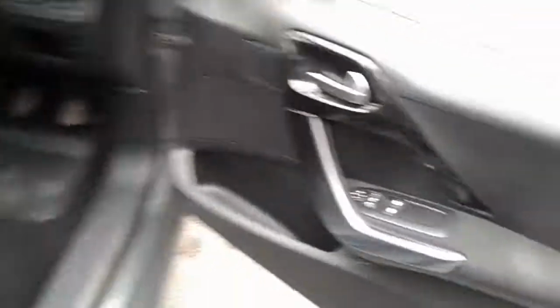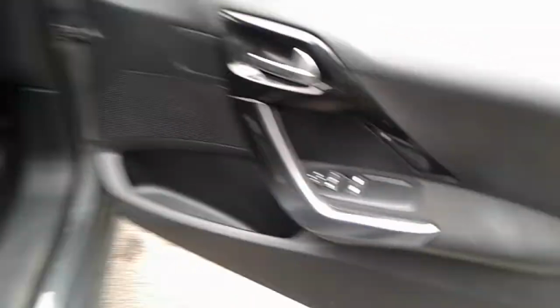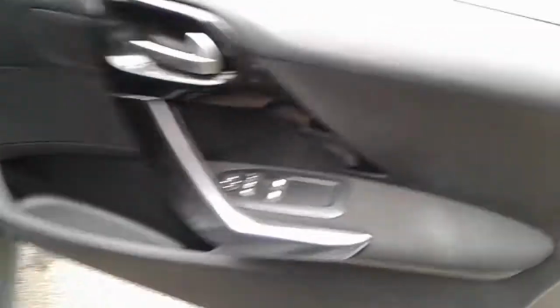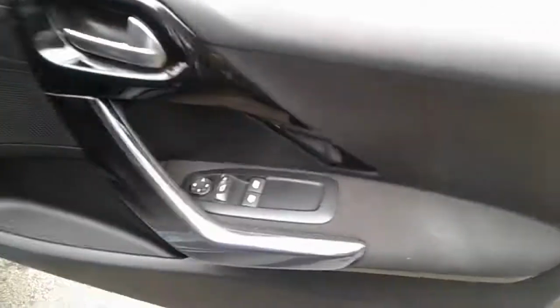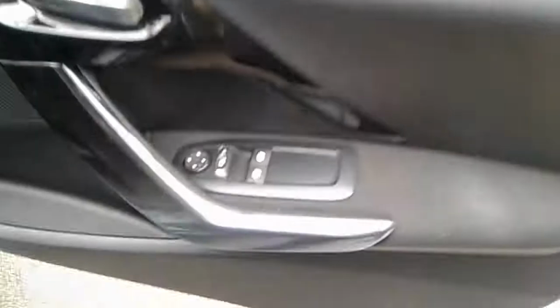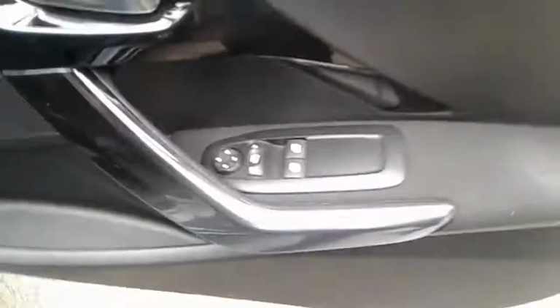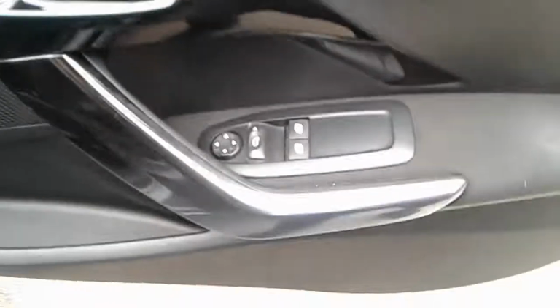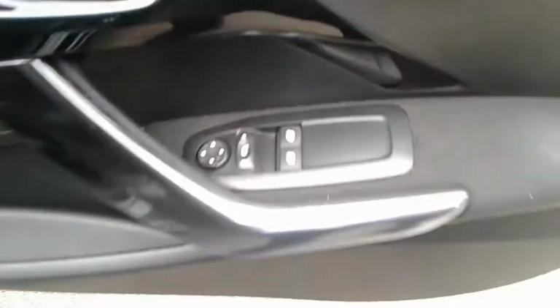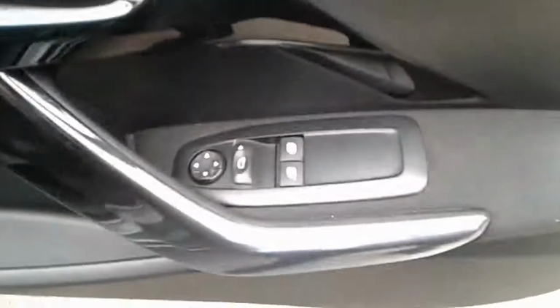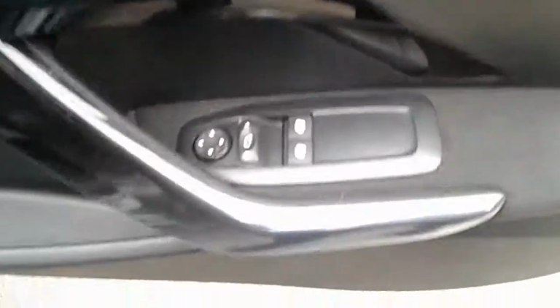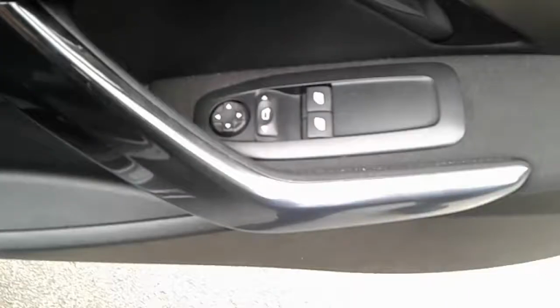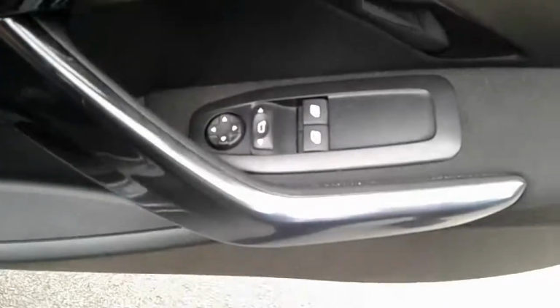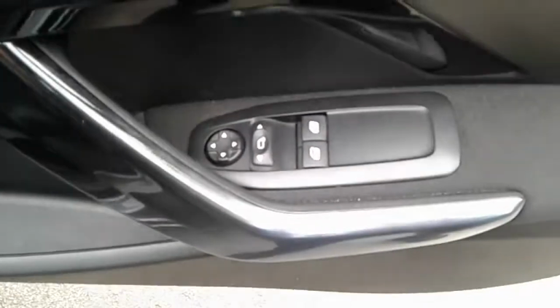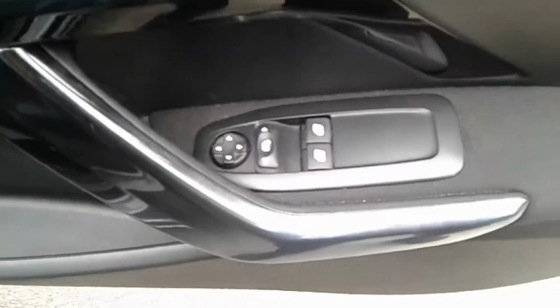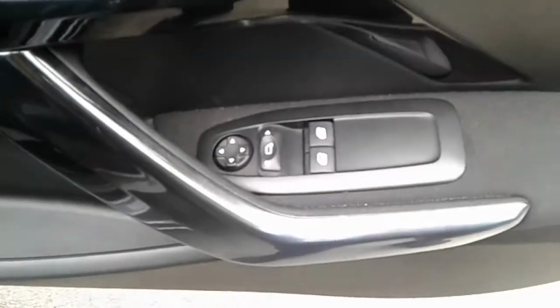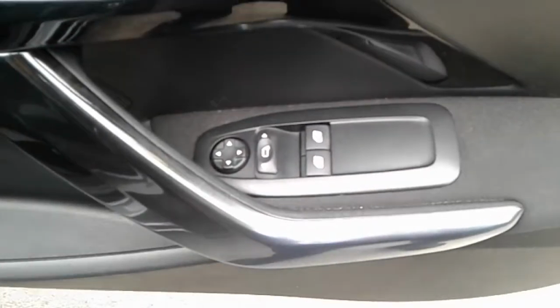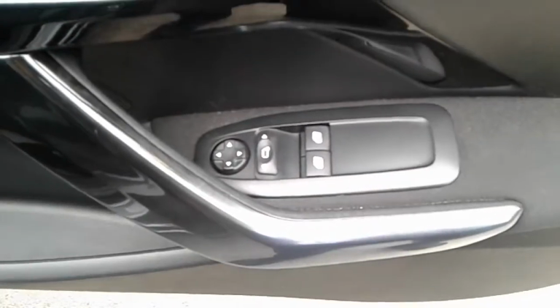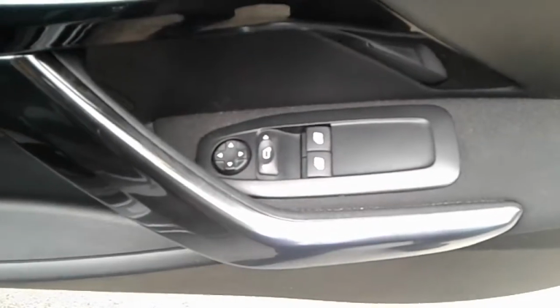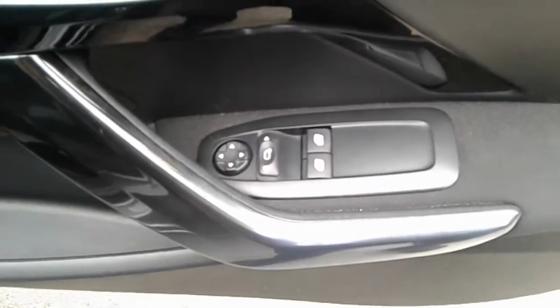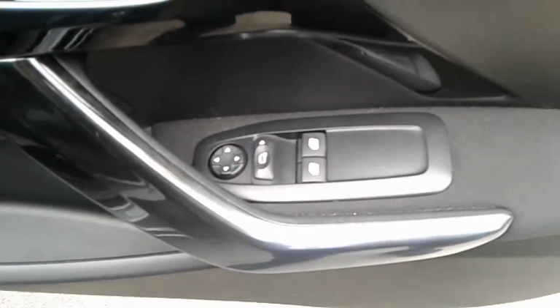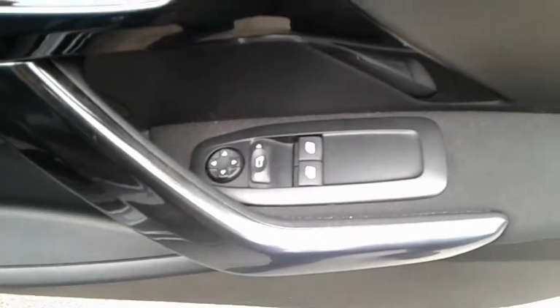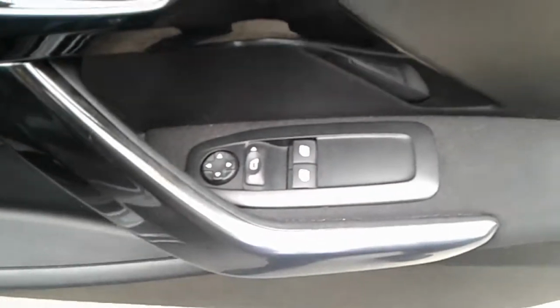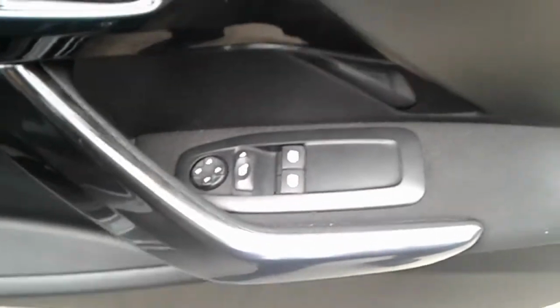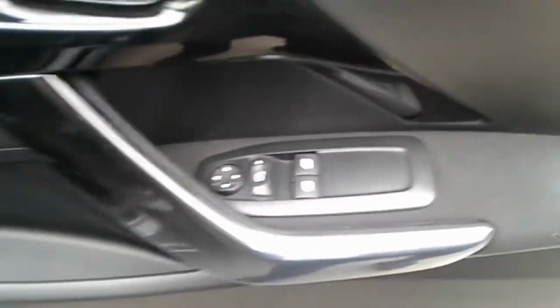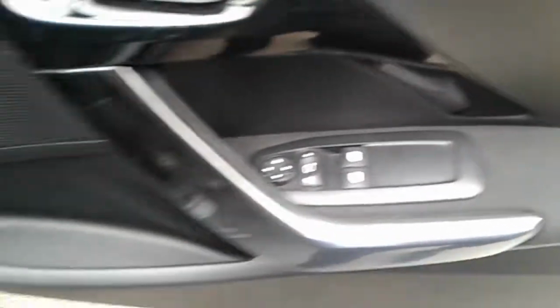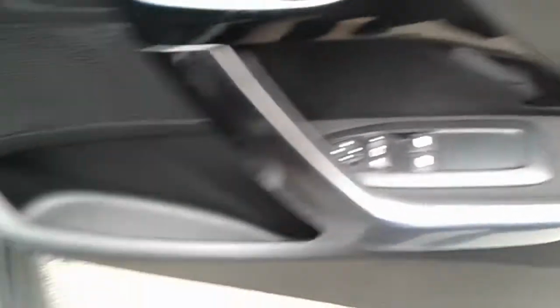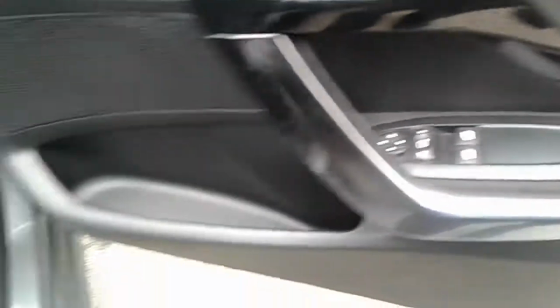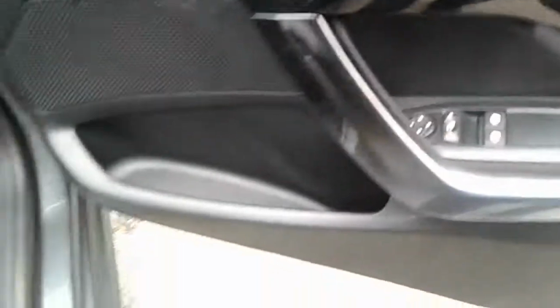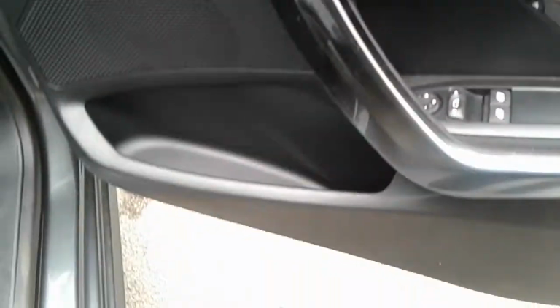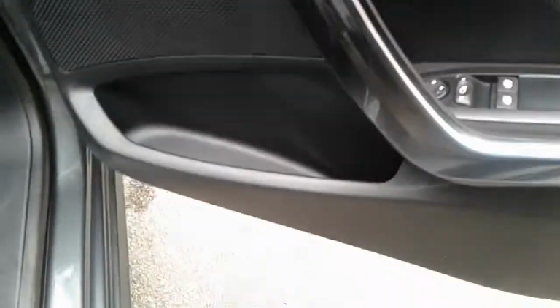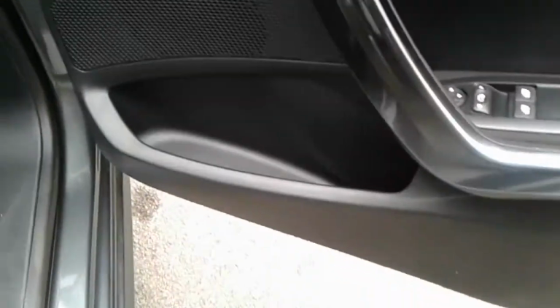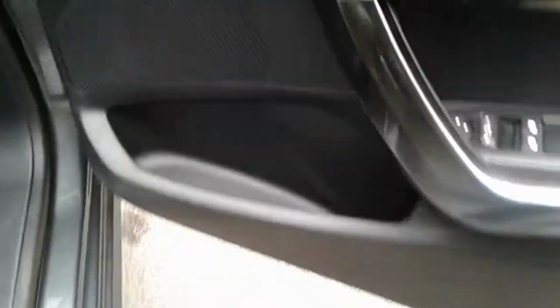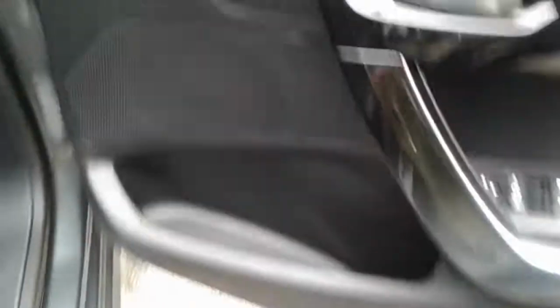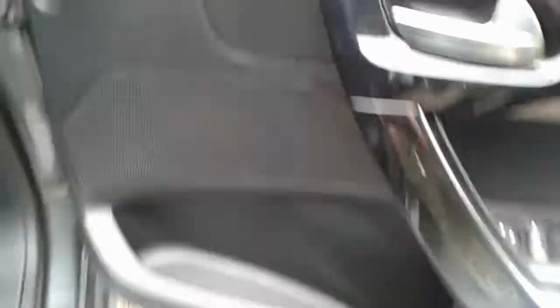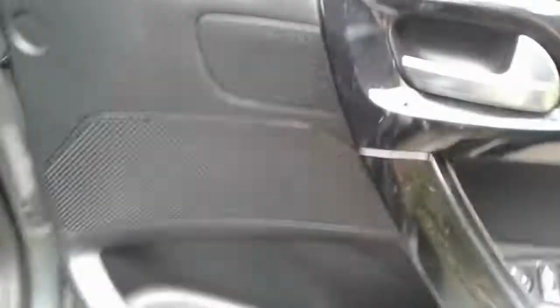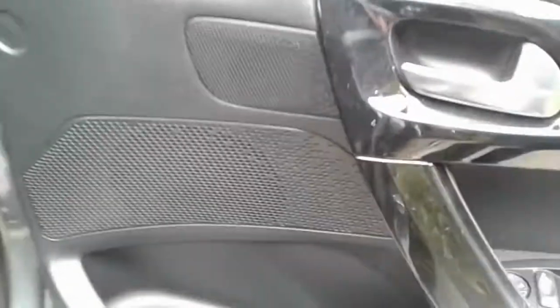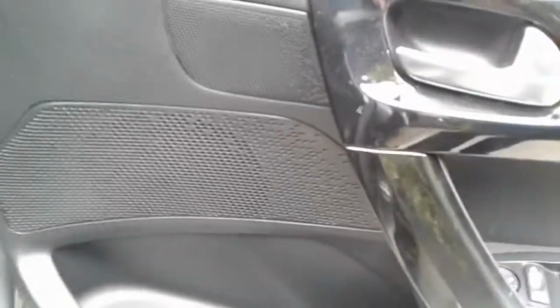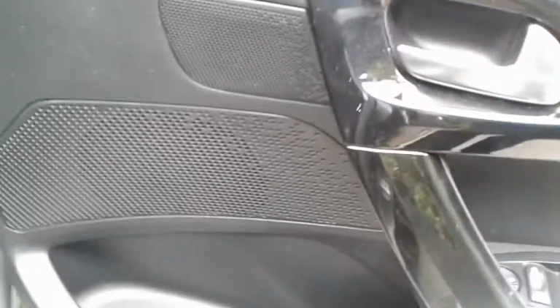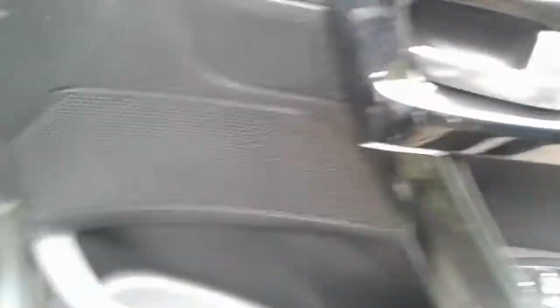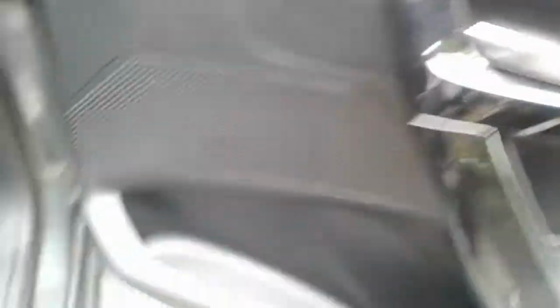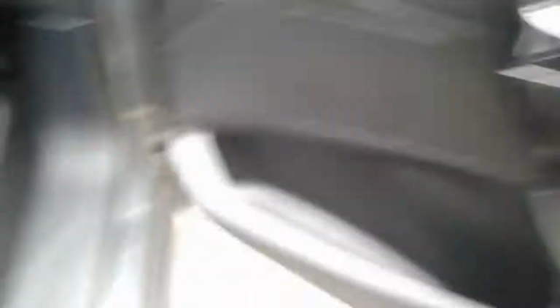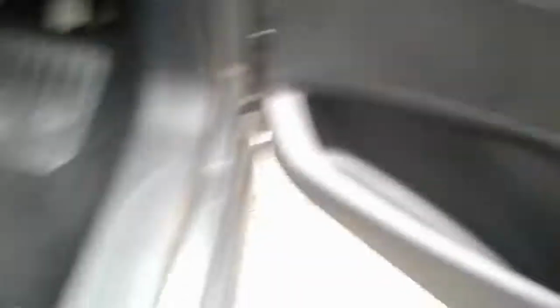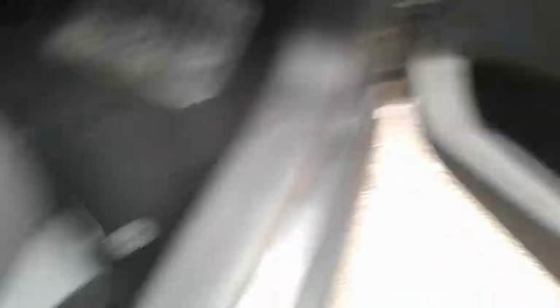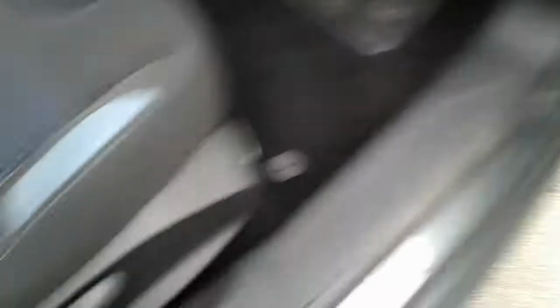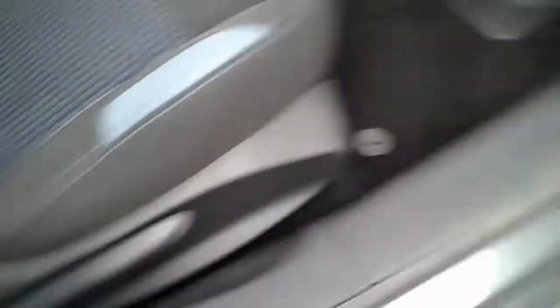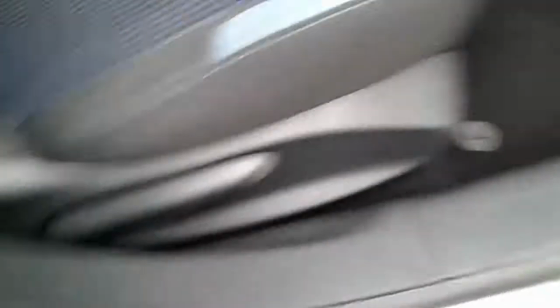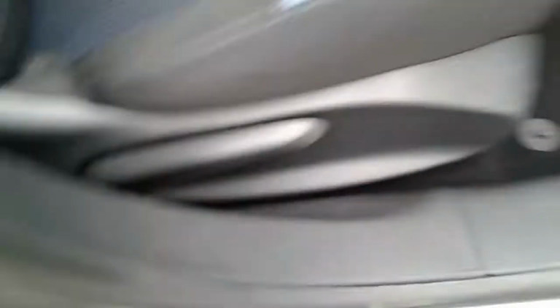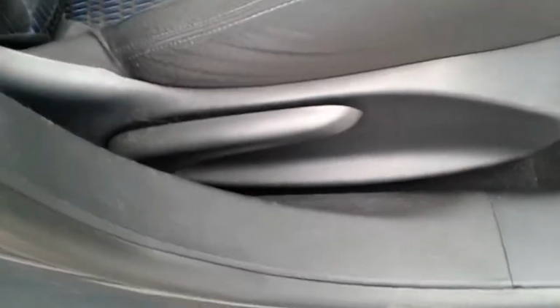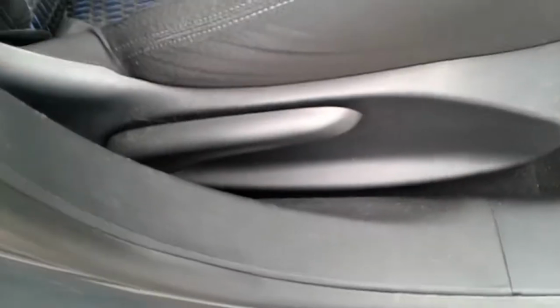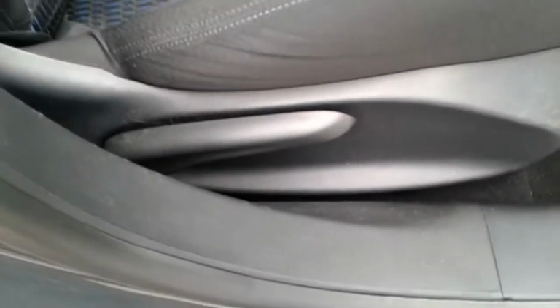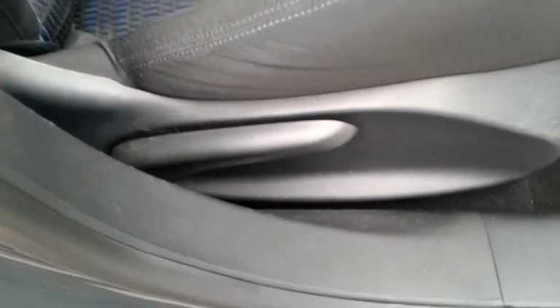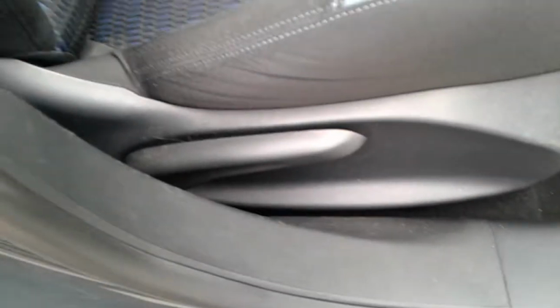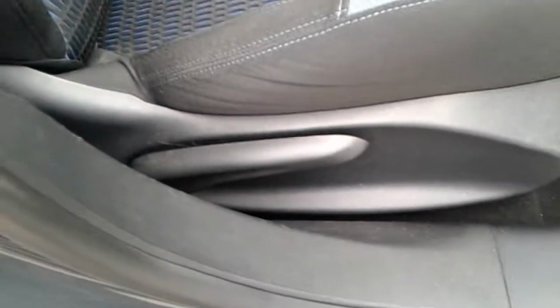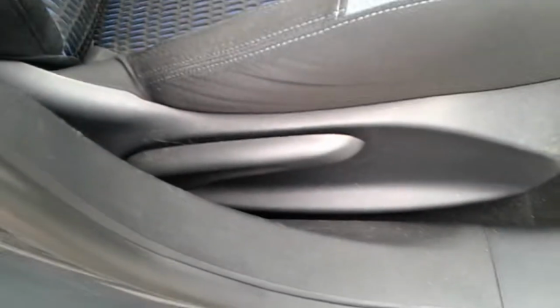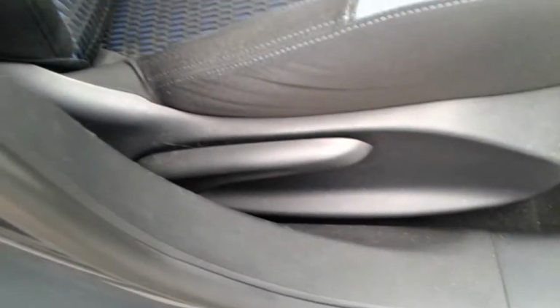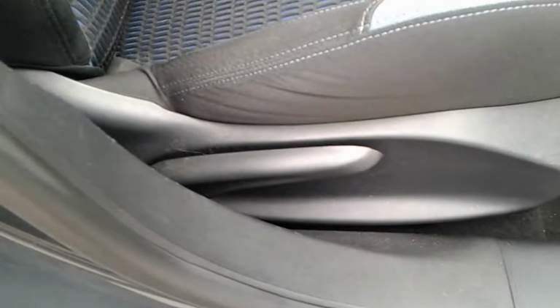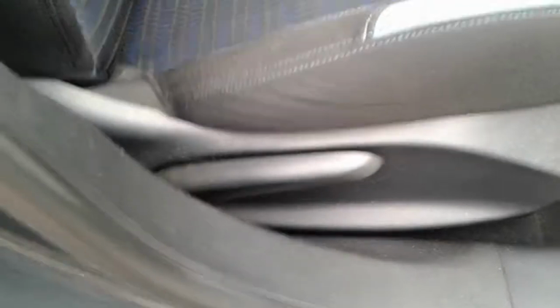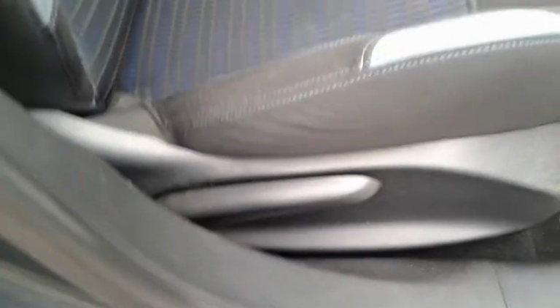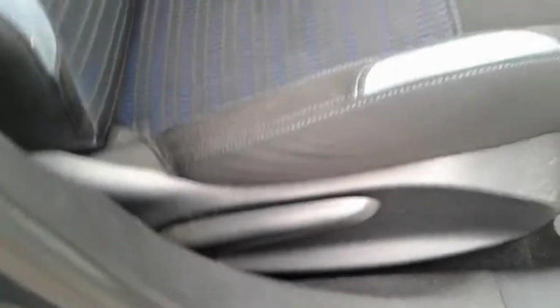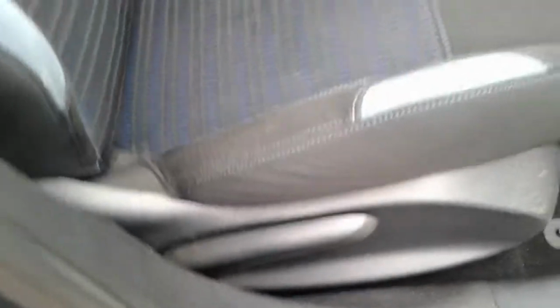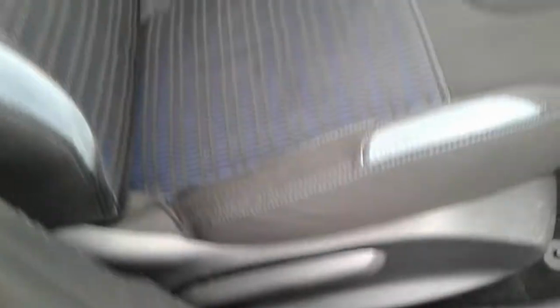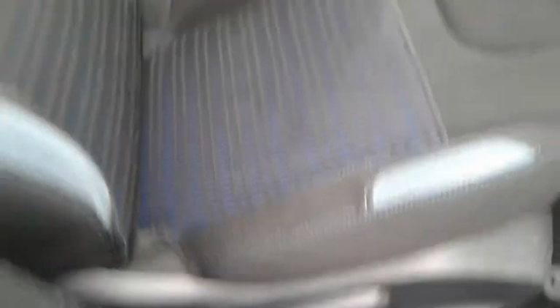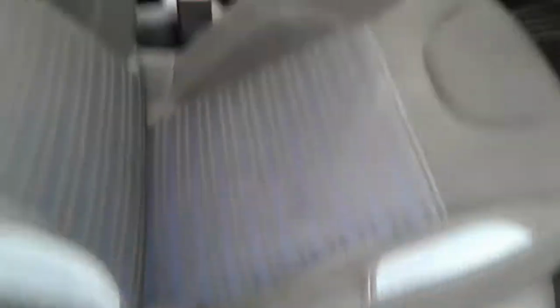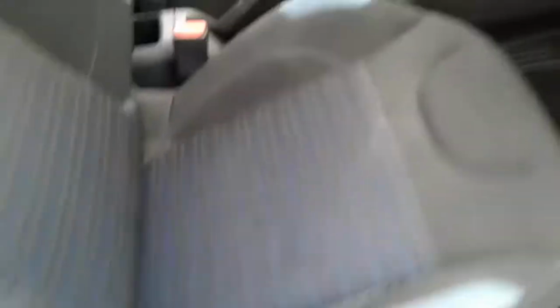We also have front electric windows and electric wing mirrors, a large storage pocket and door speaker. There is a height adjuster on the driver's seat.